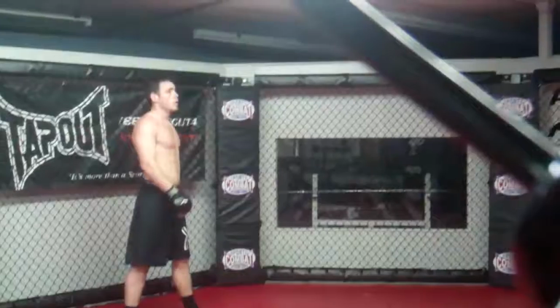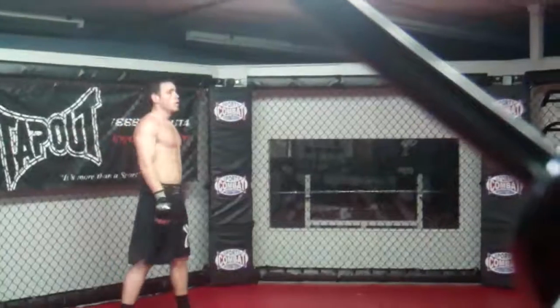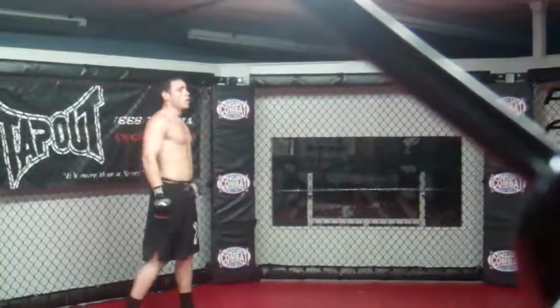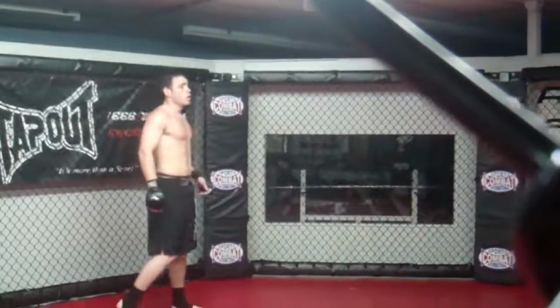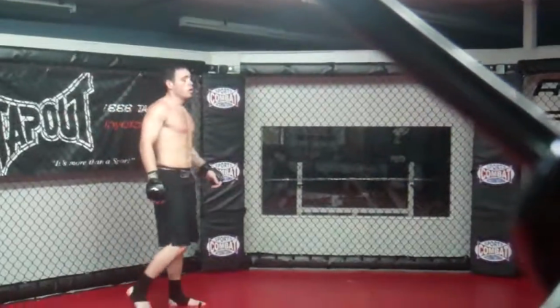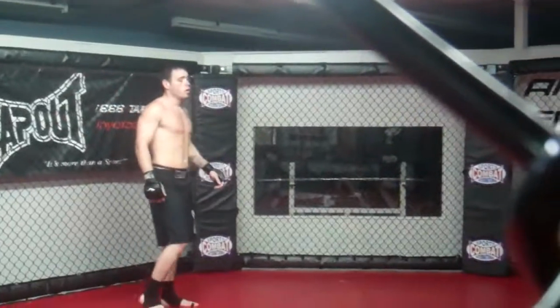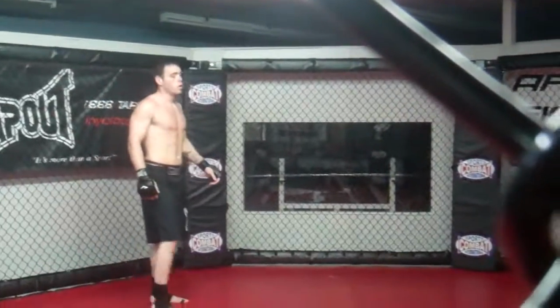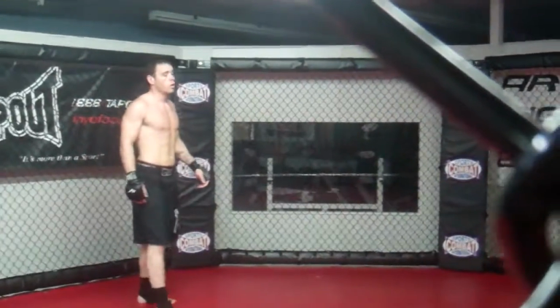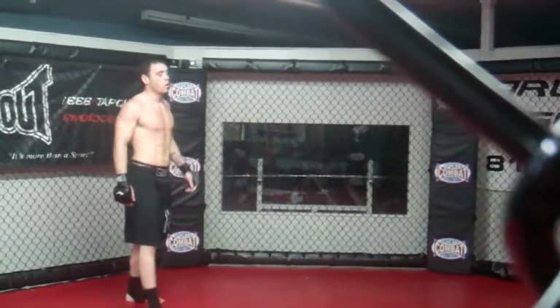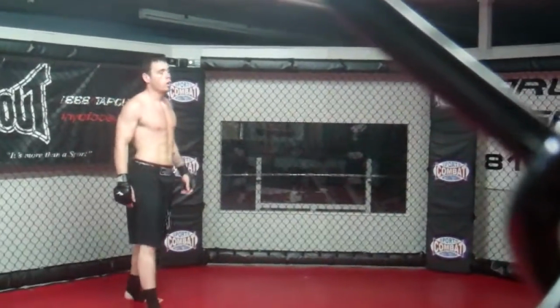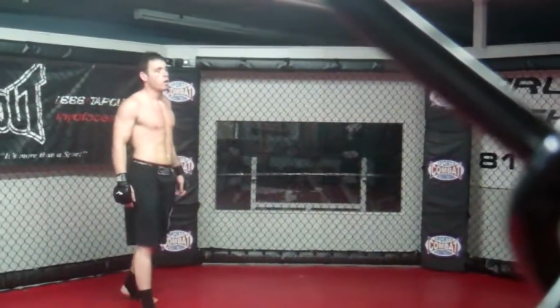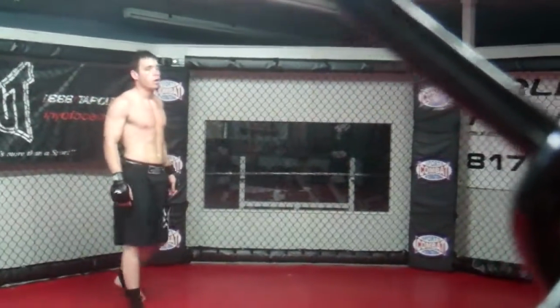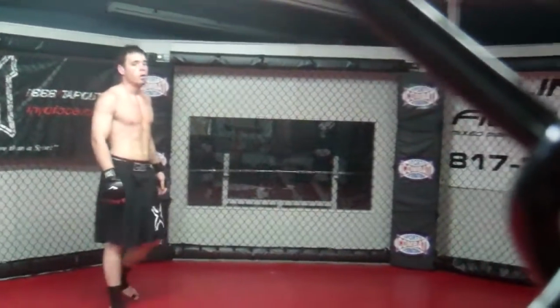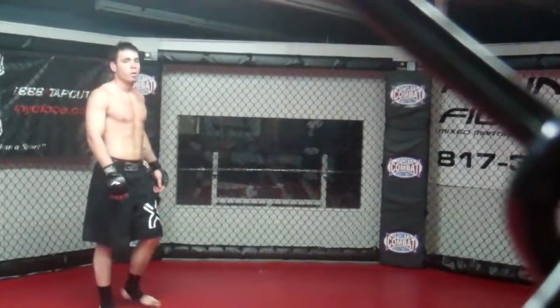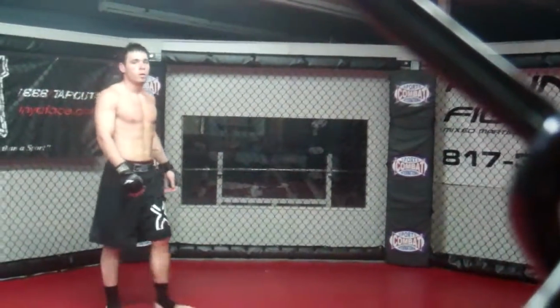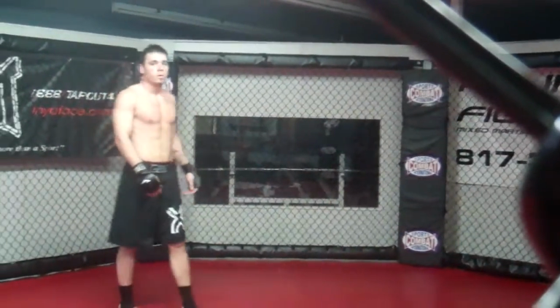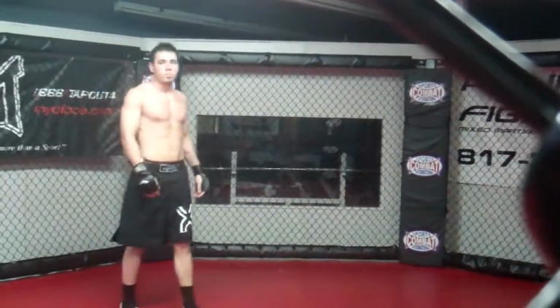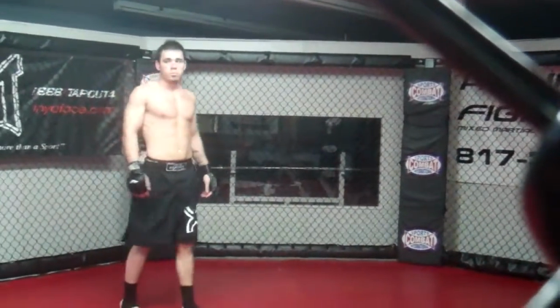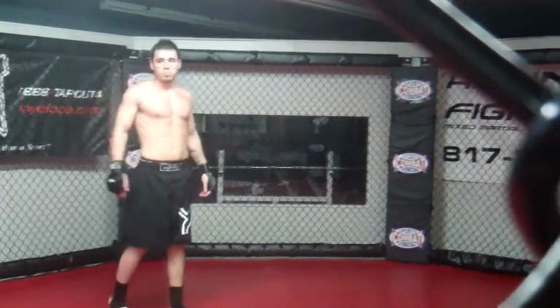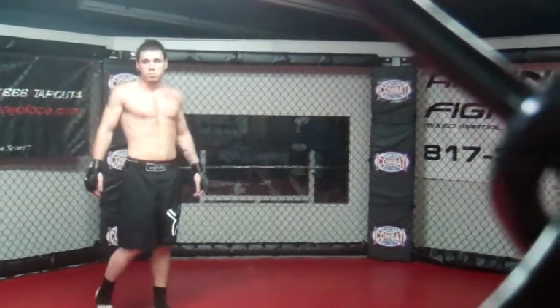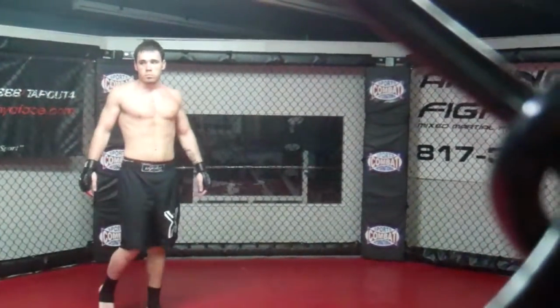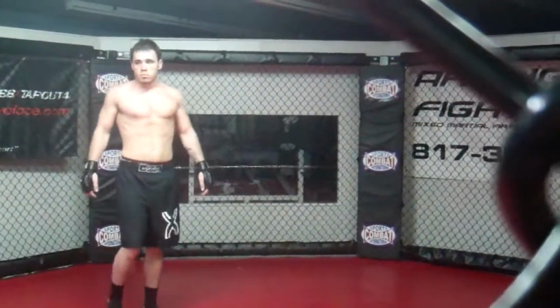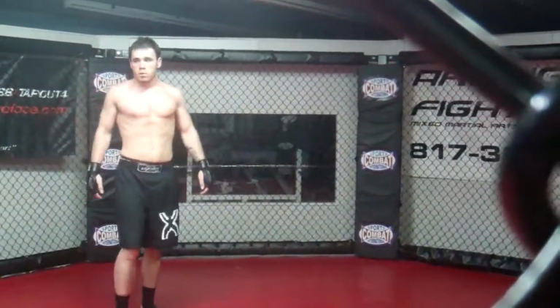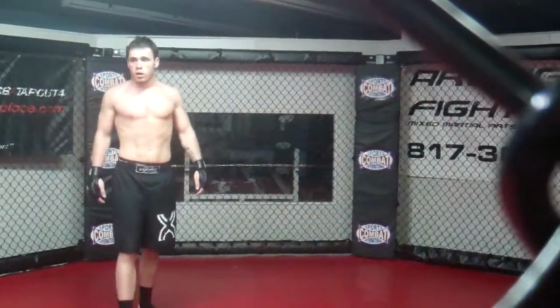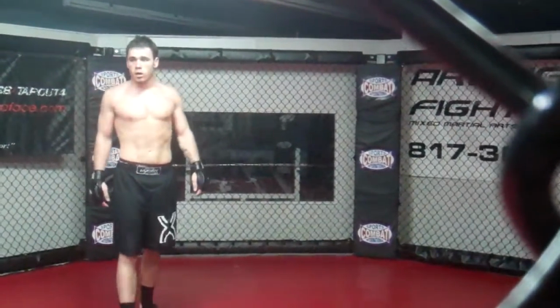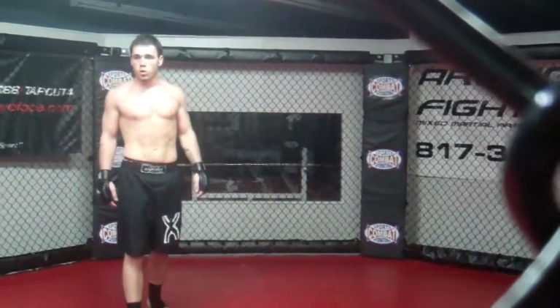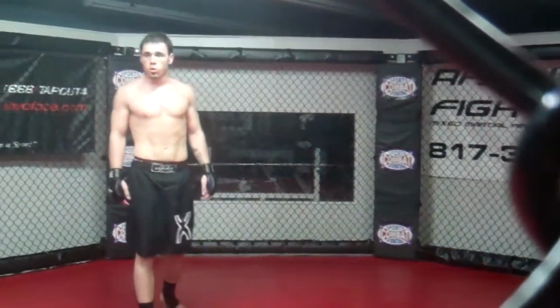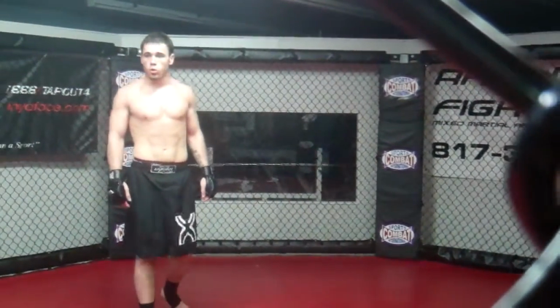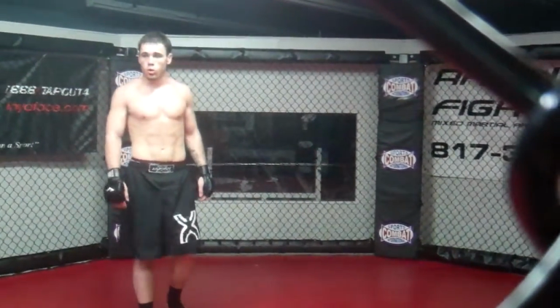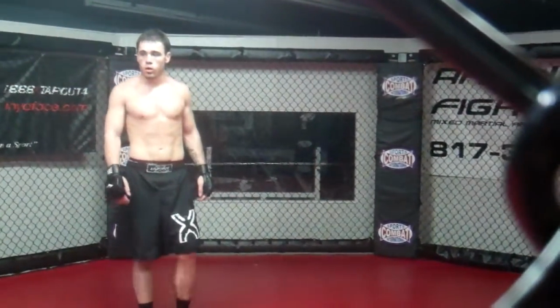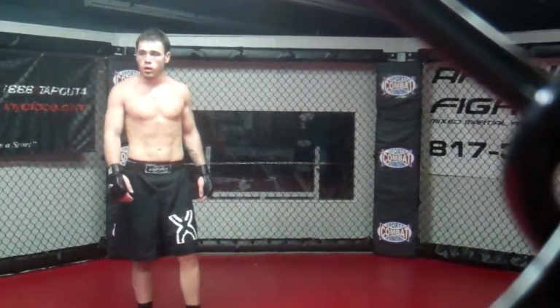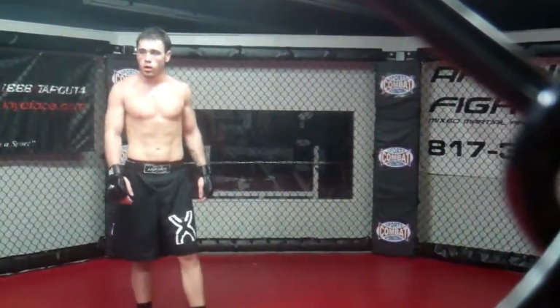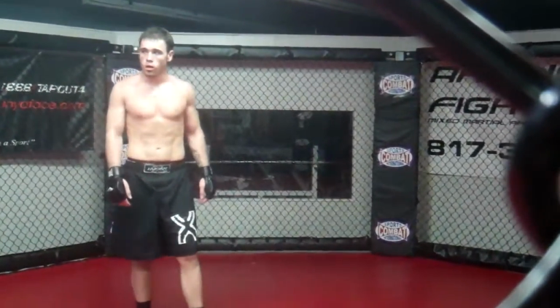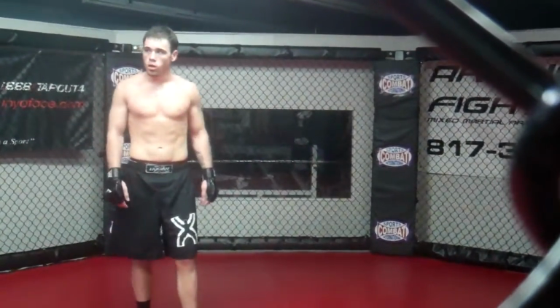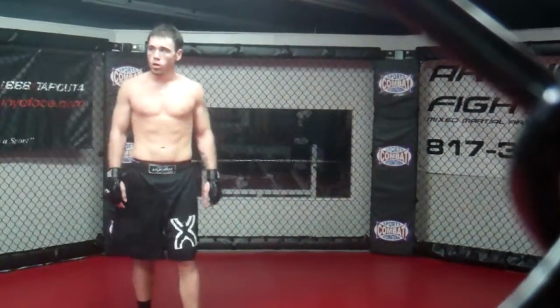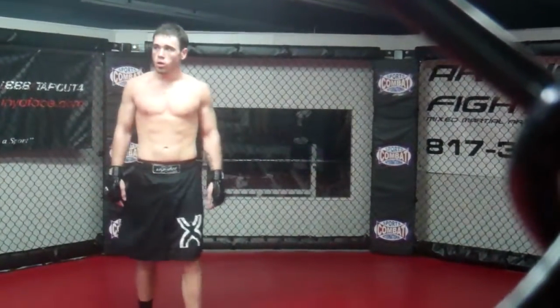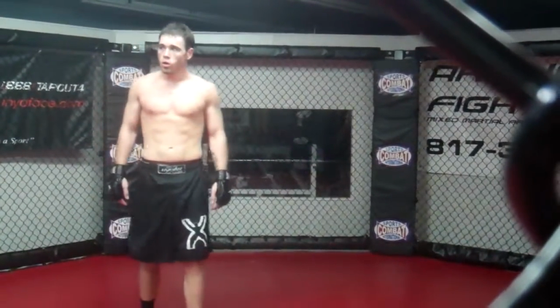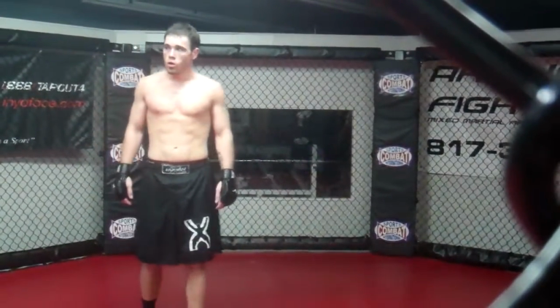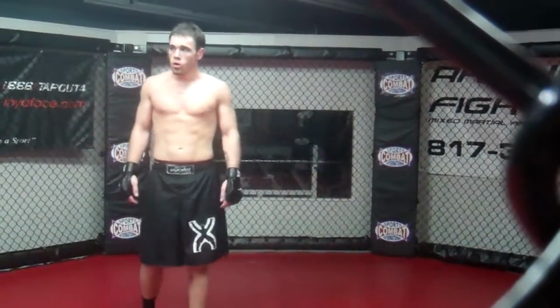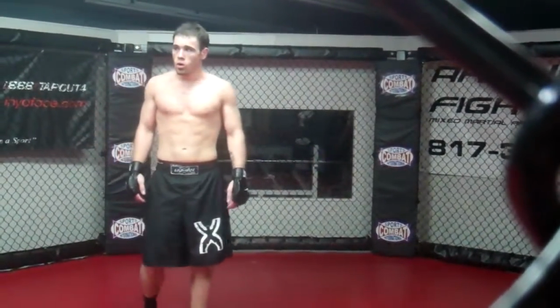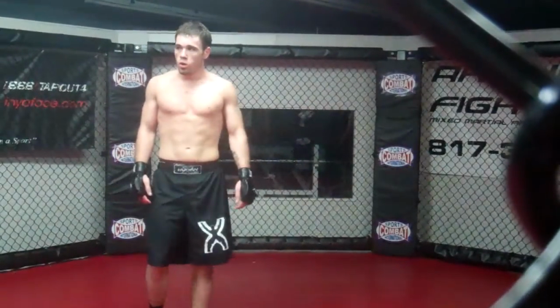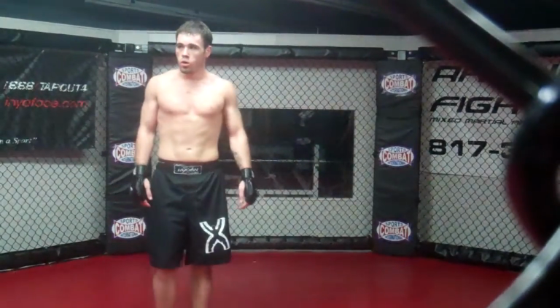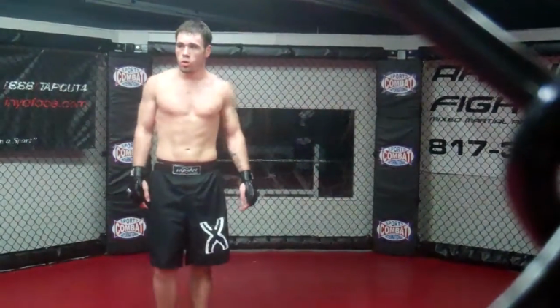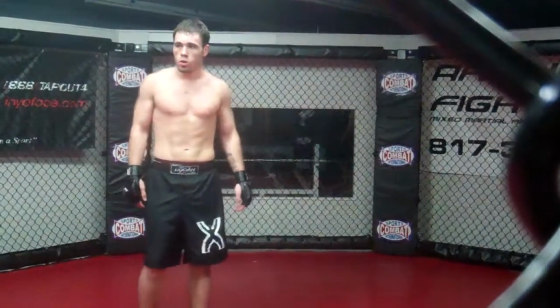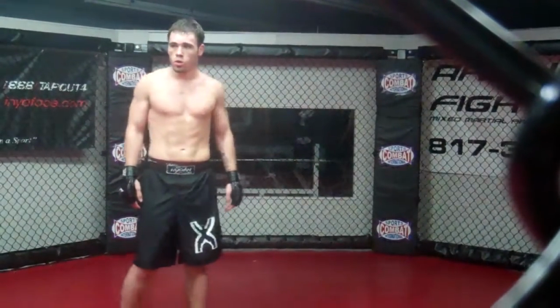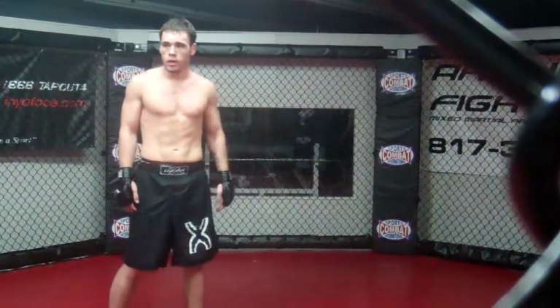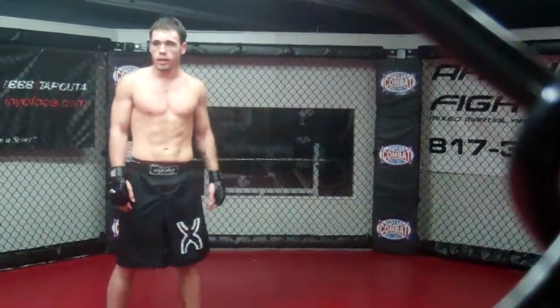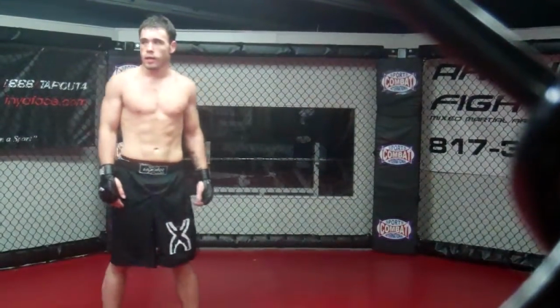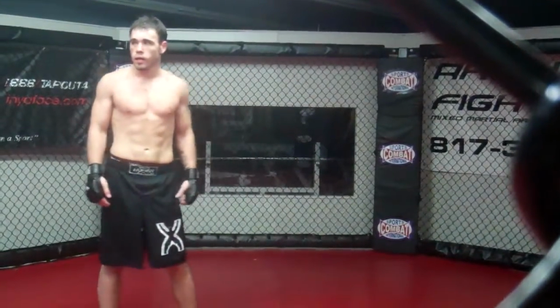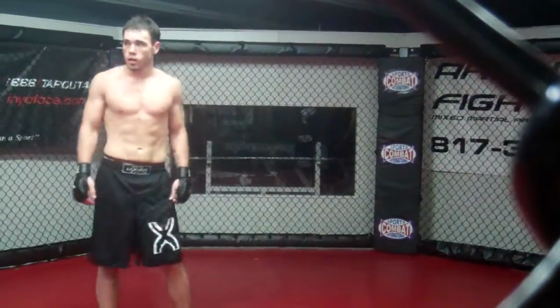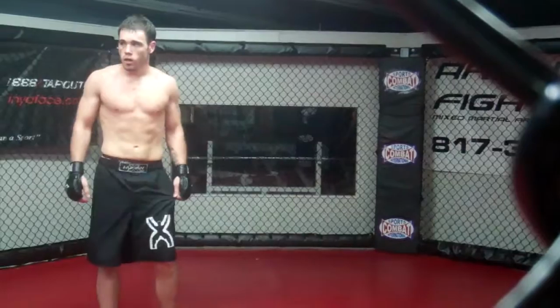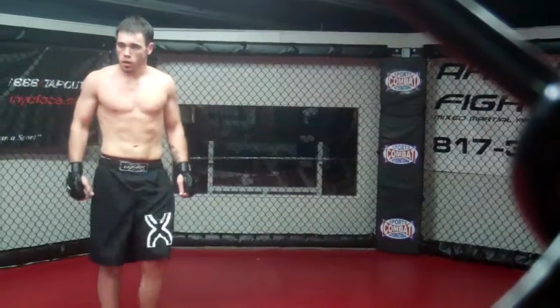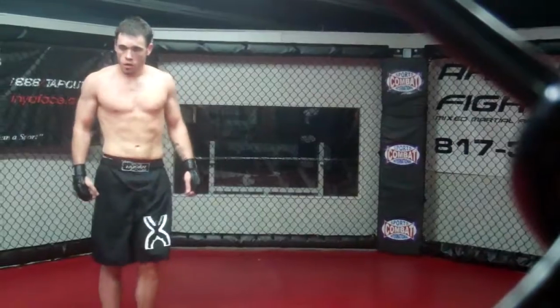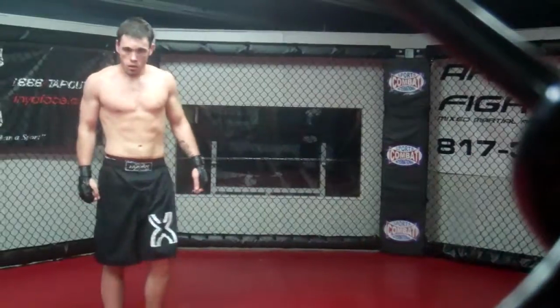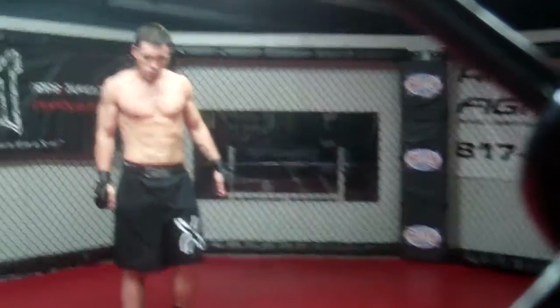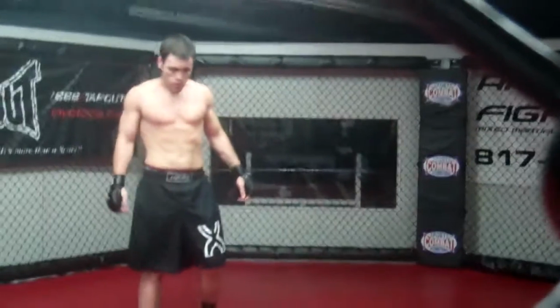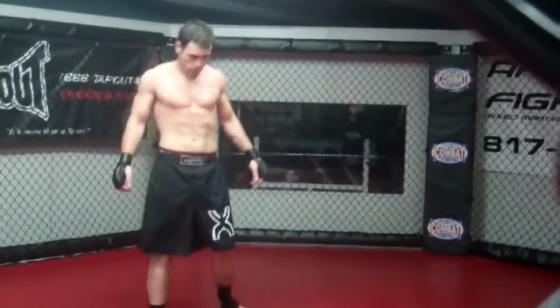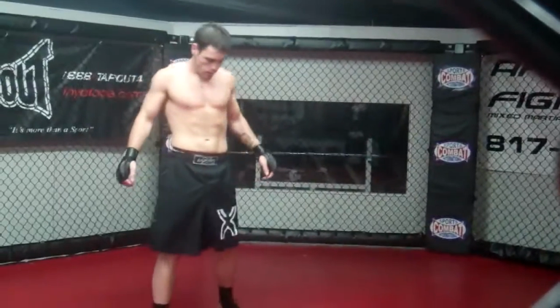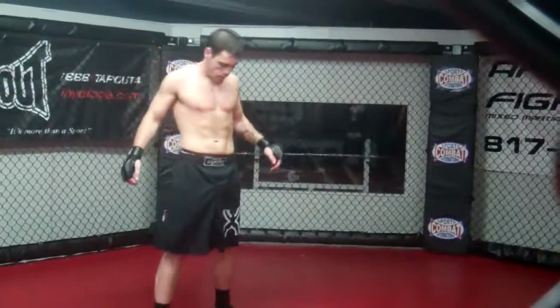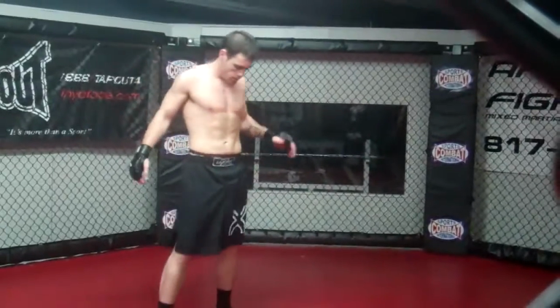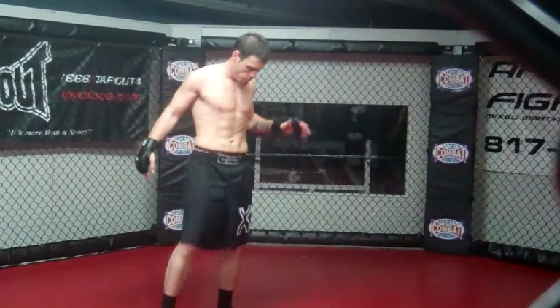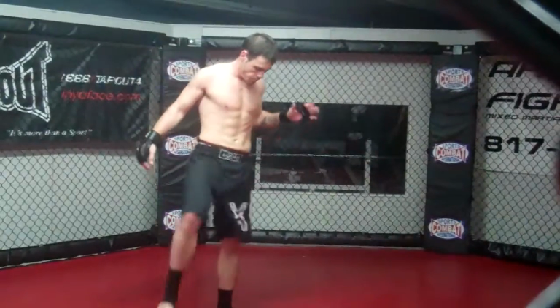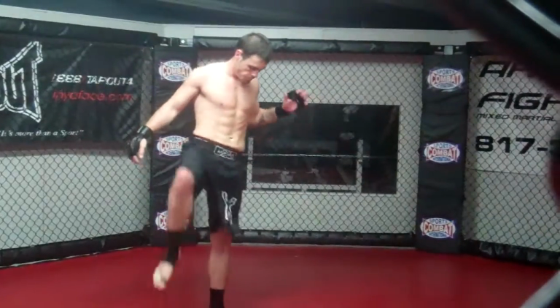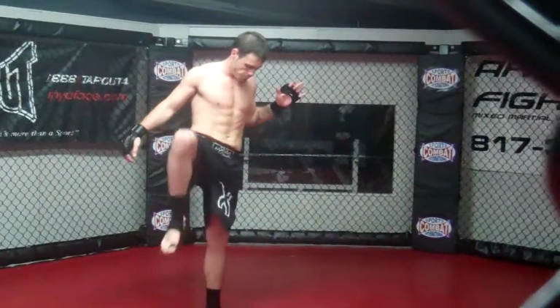My training partner in grappling was like this size, but I had to go every day. I got good.